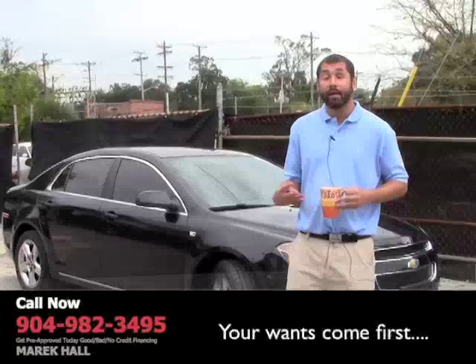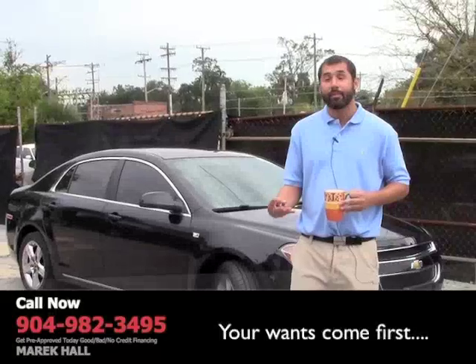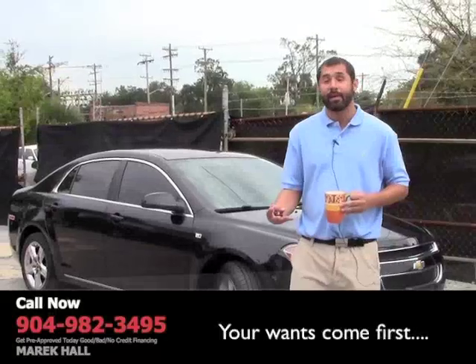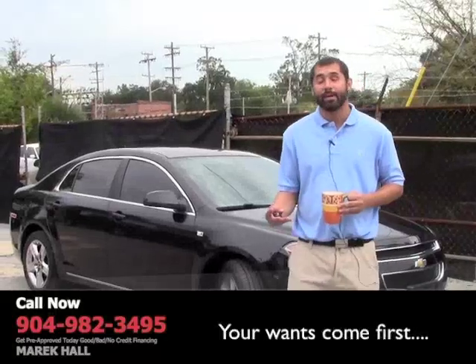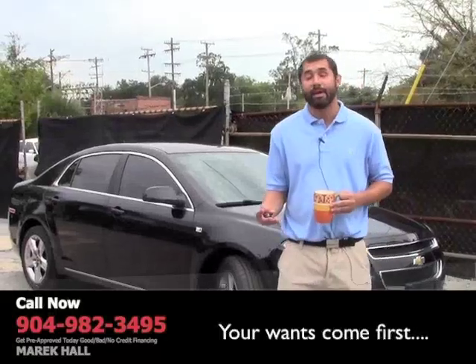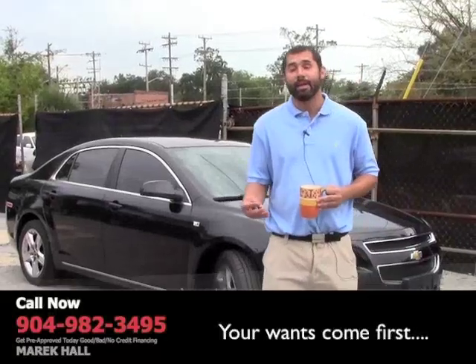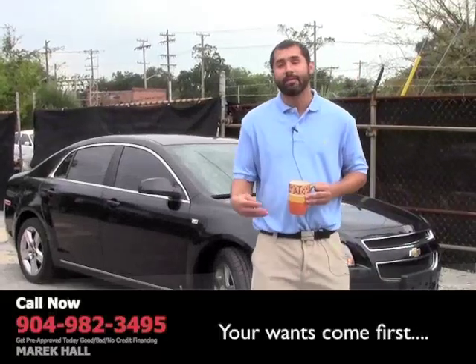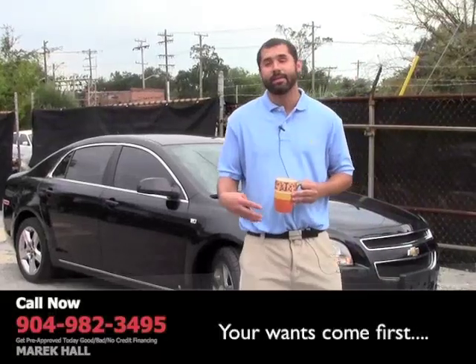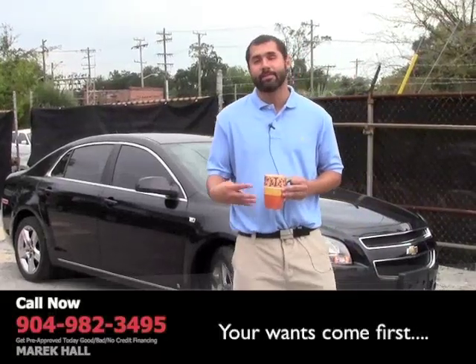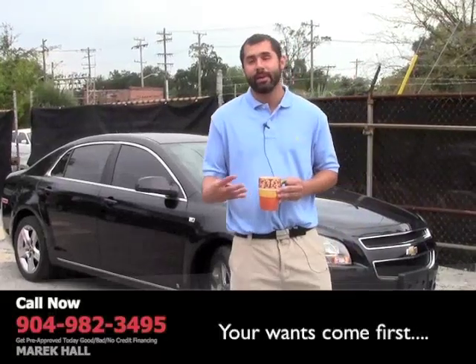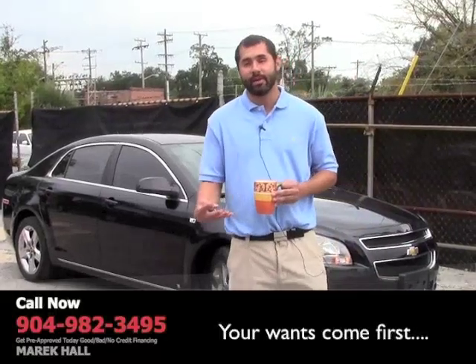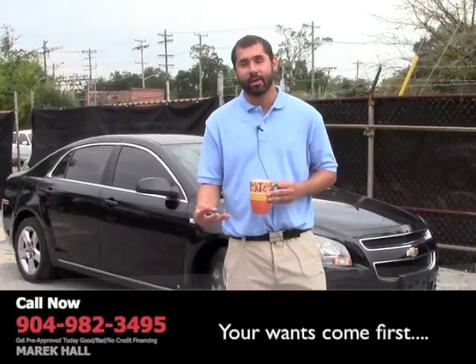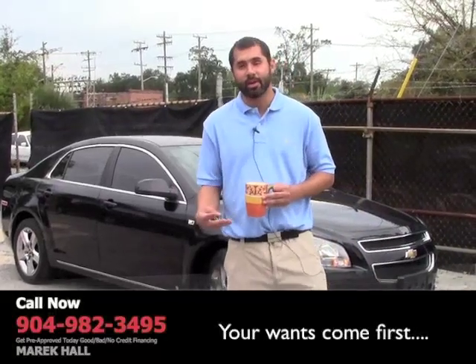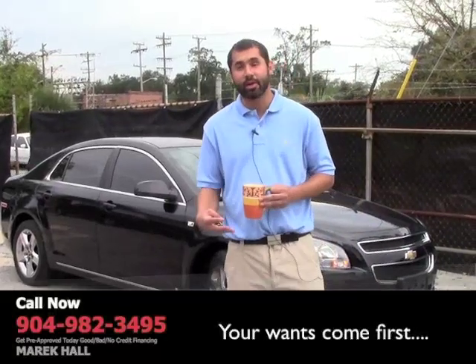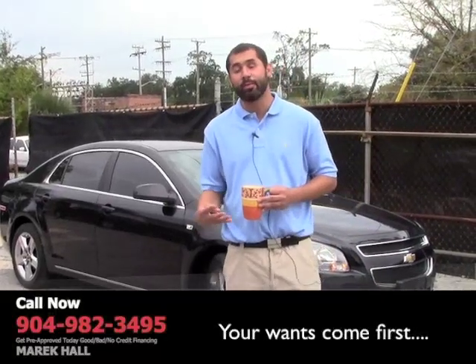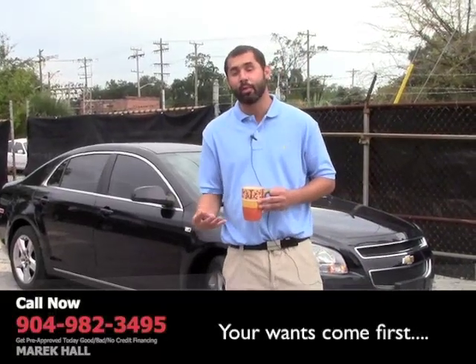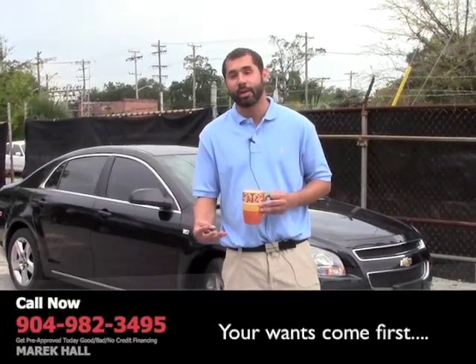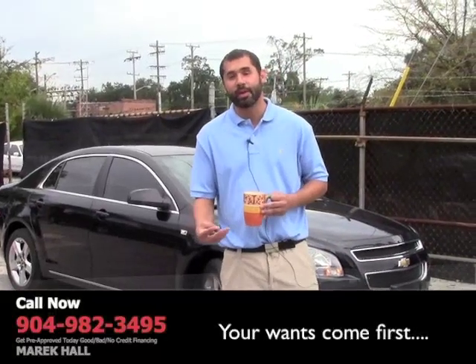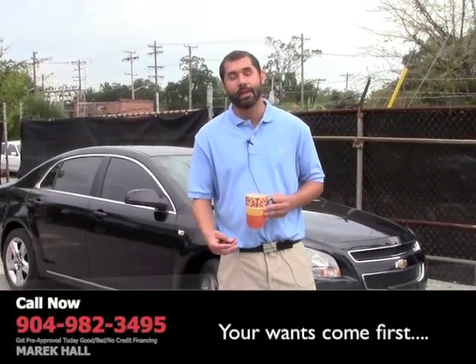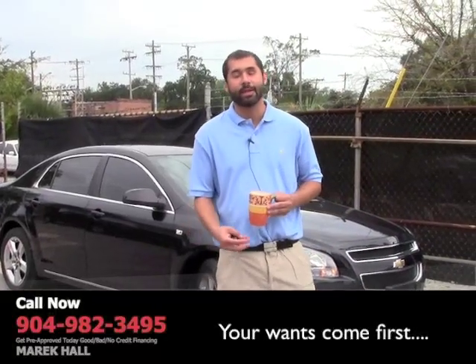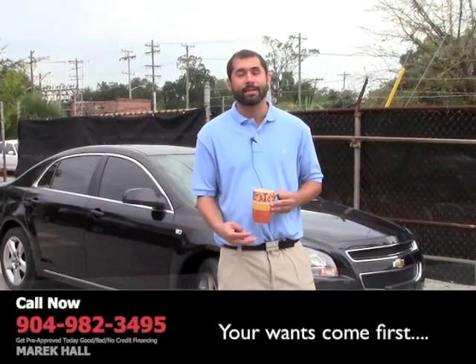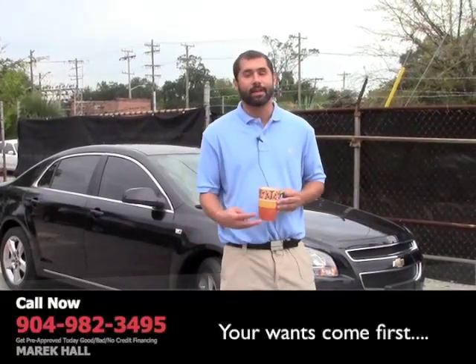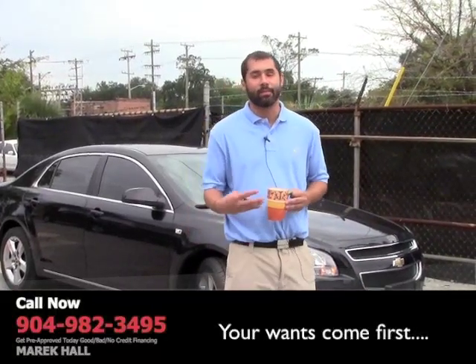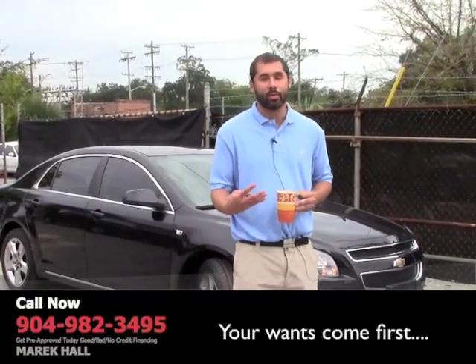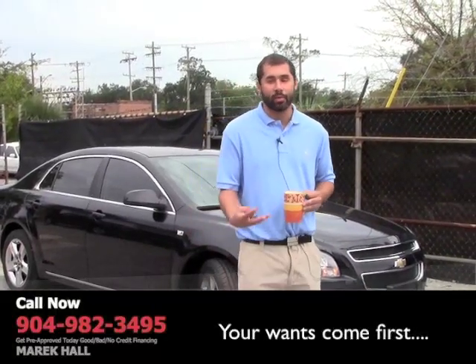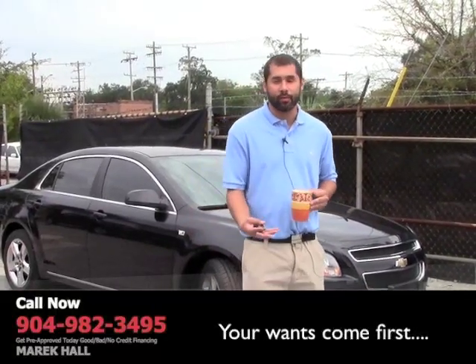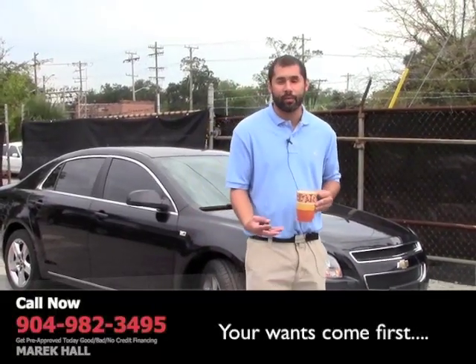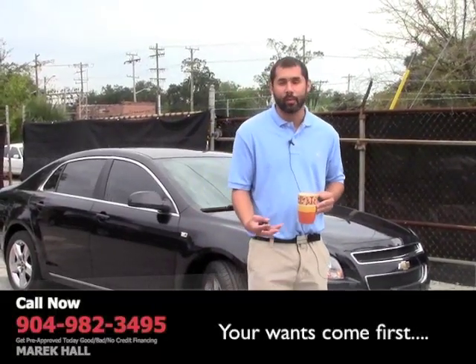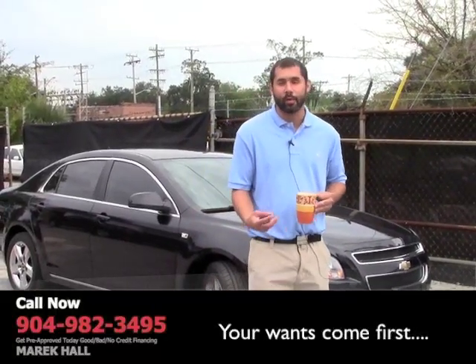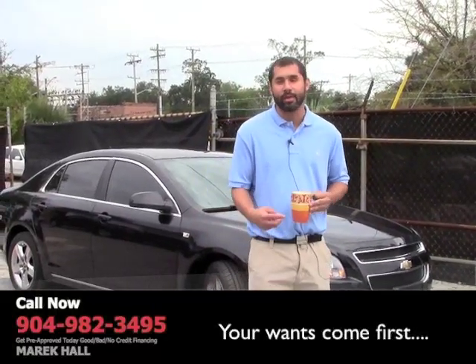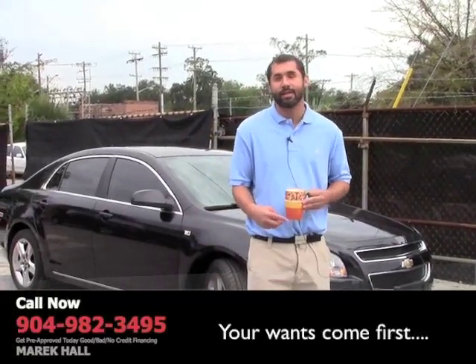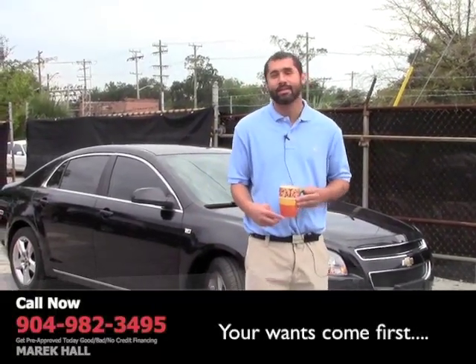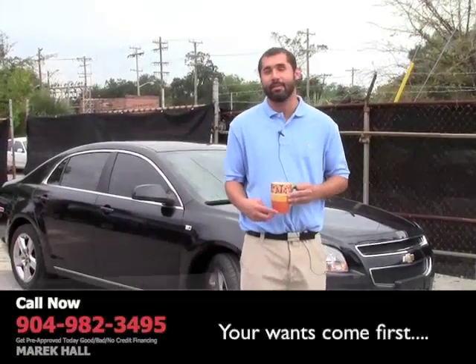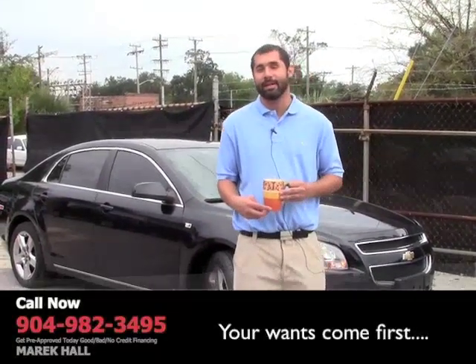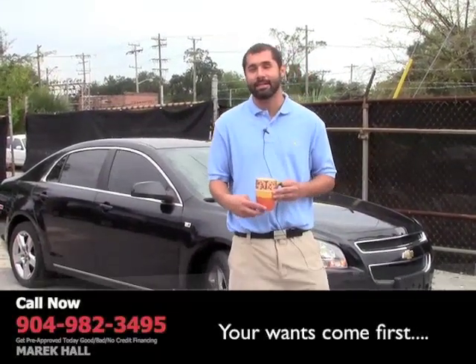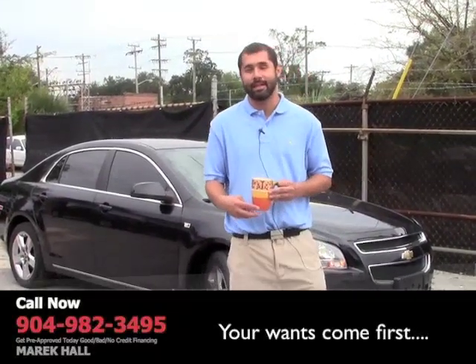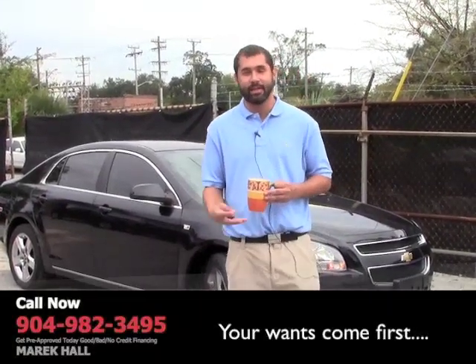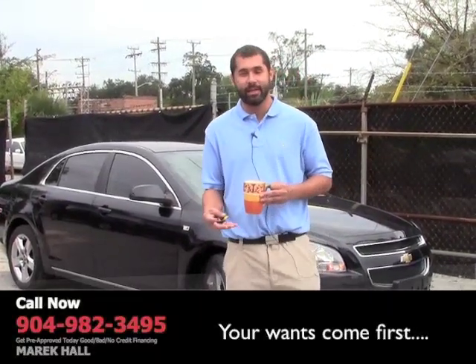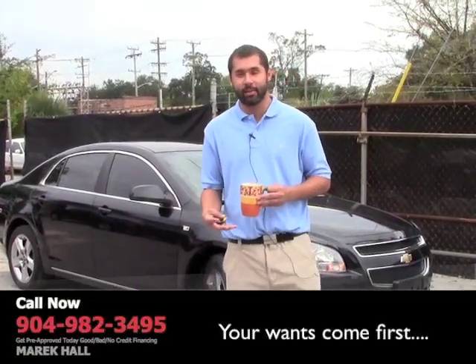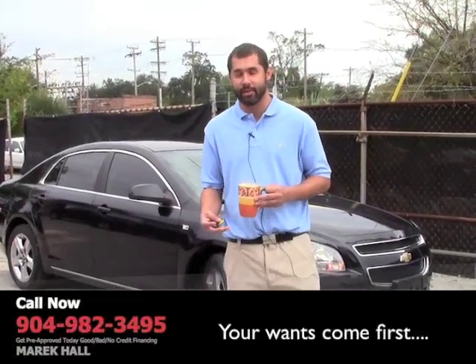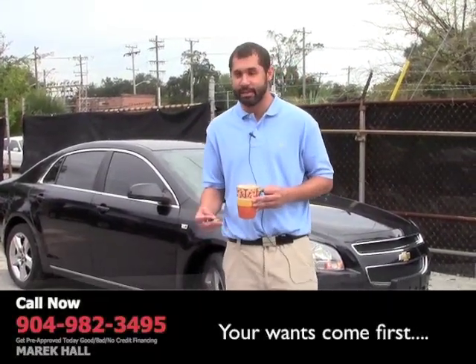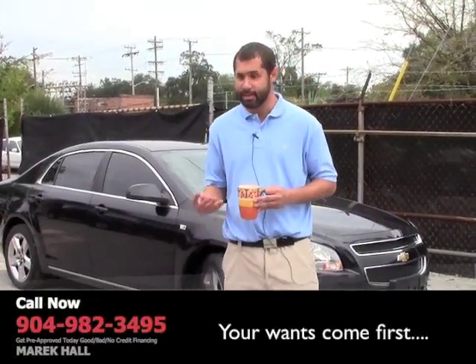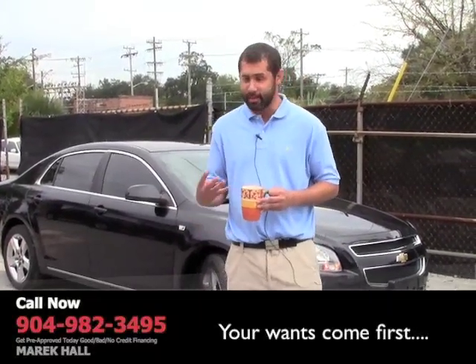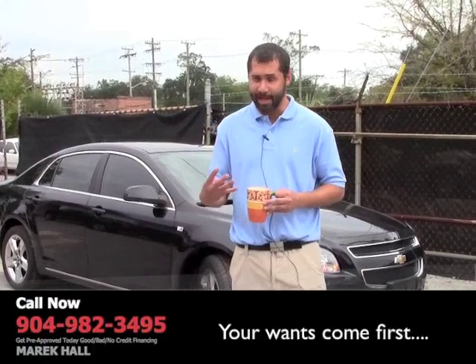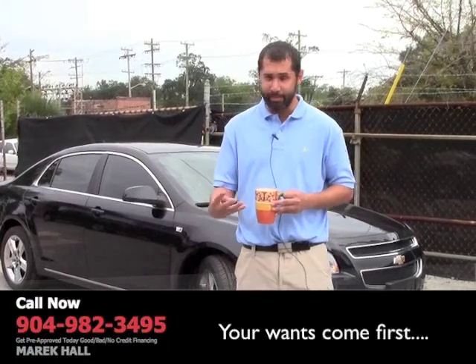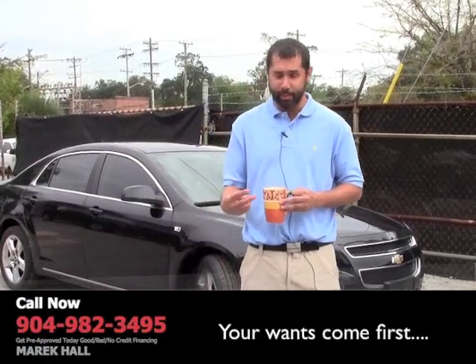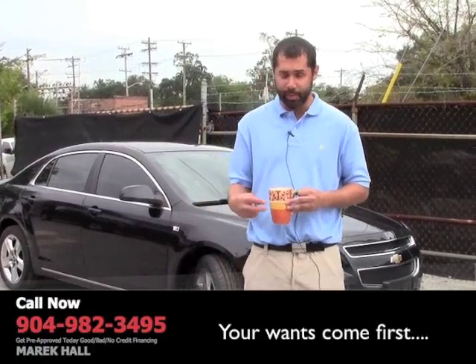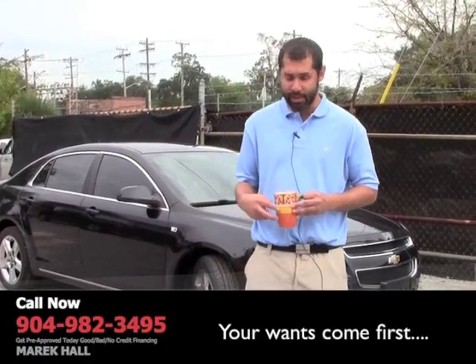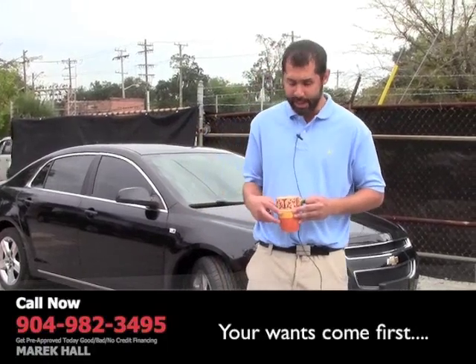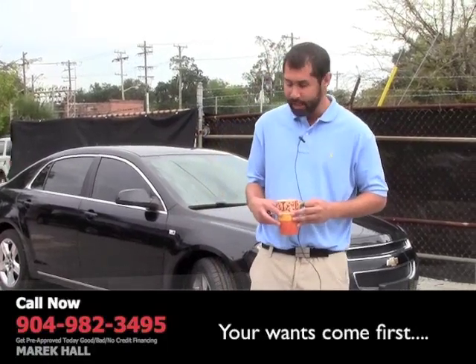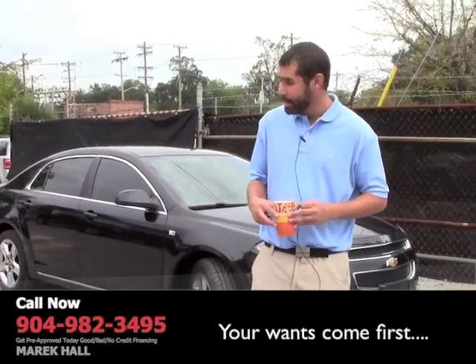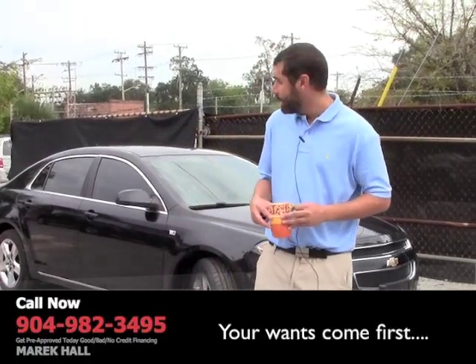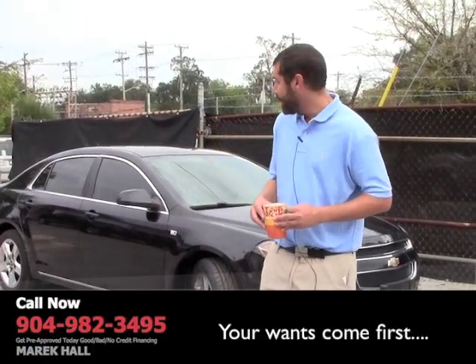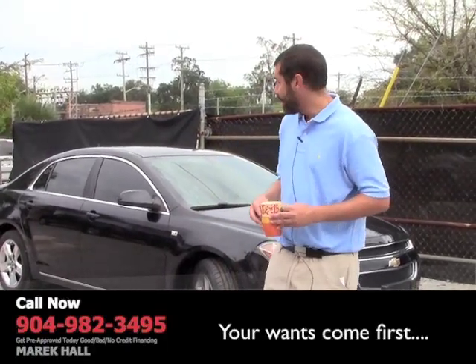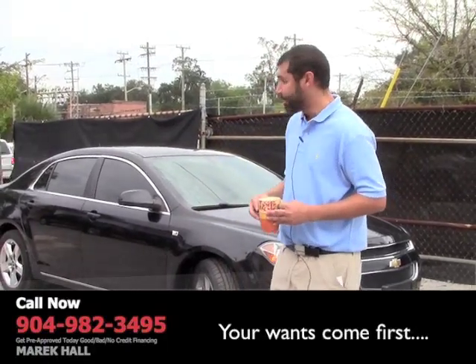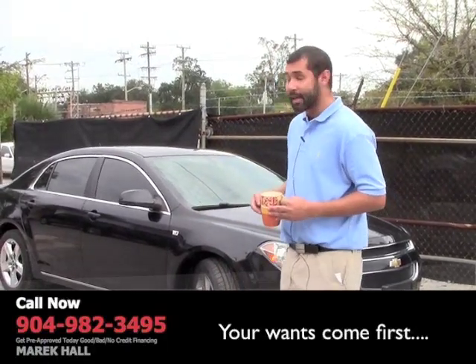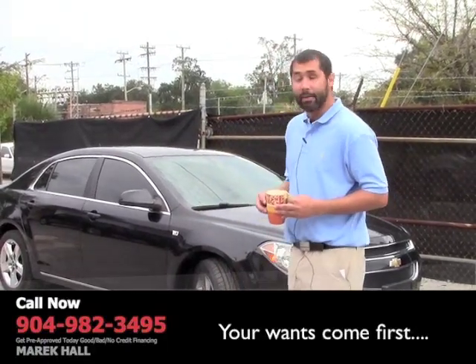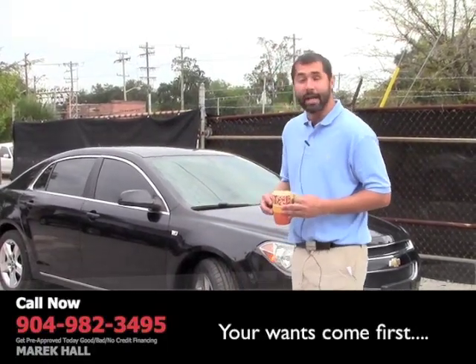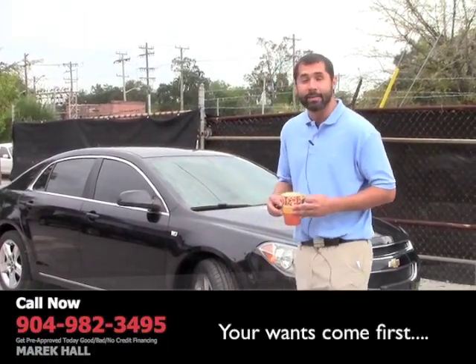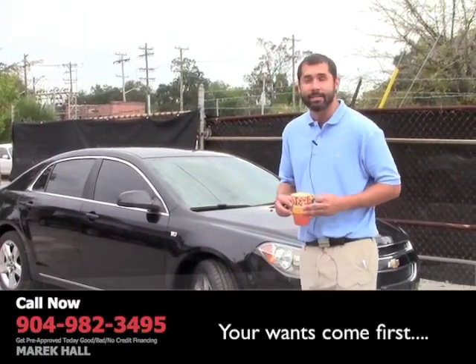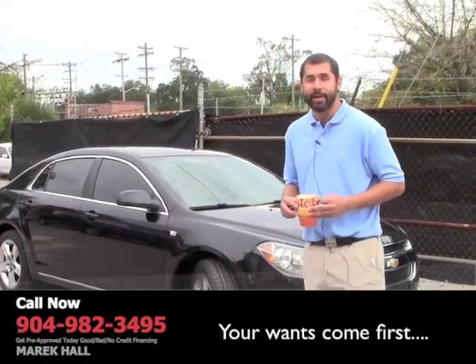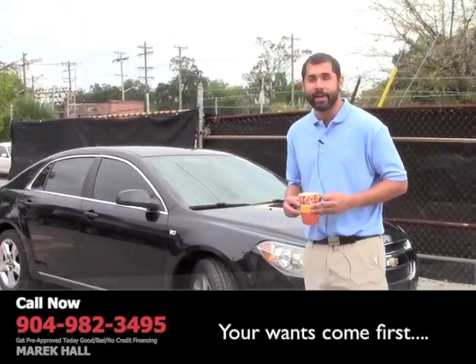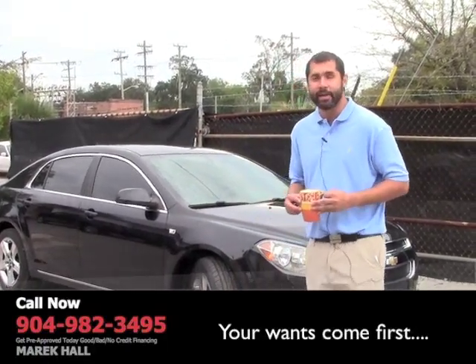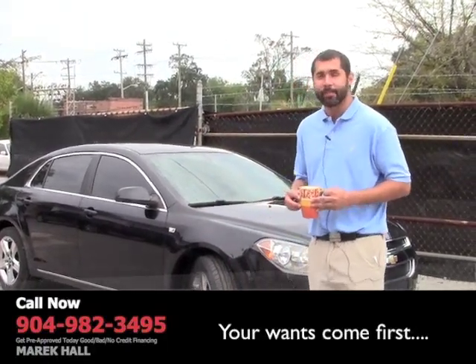Hey everybody, my name is Merrick Hall. Good morning. It is a beautiful morning. It's about 78 degrees, so I'm happy with that. My name is Merrick.